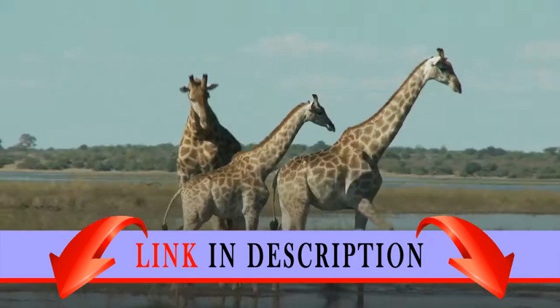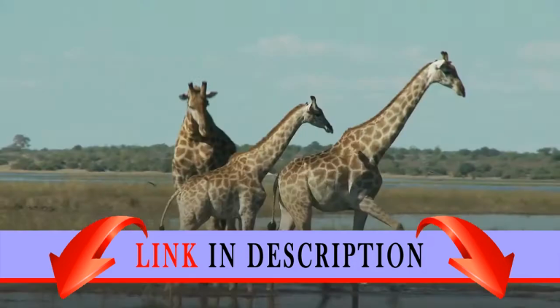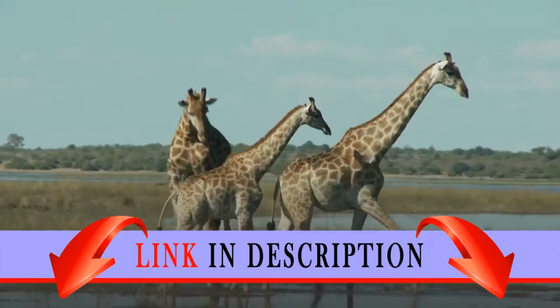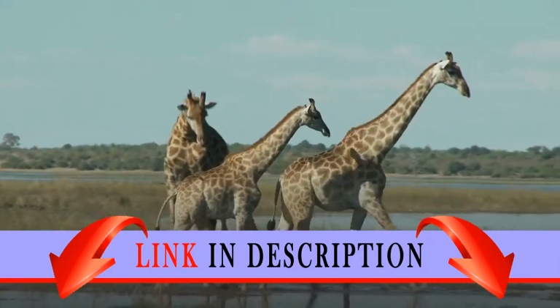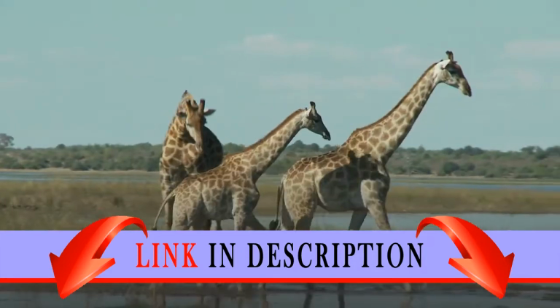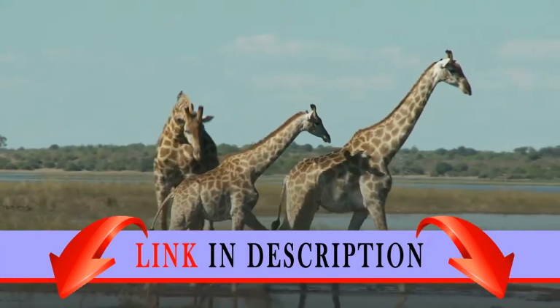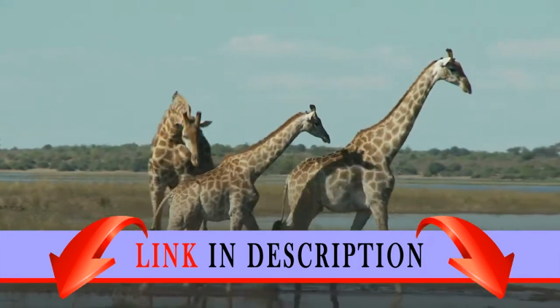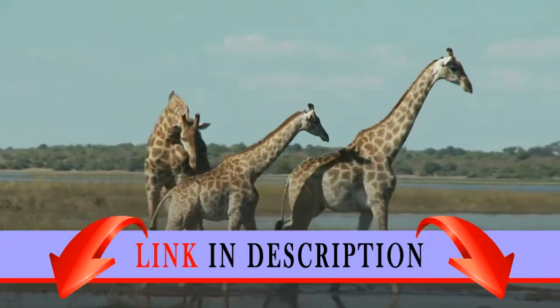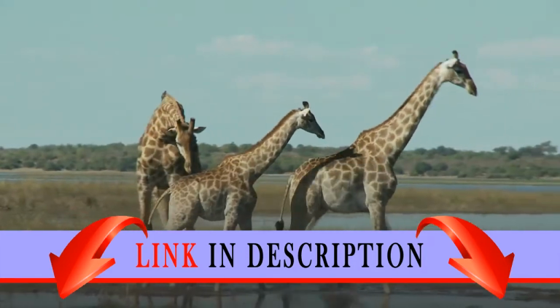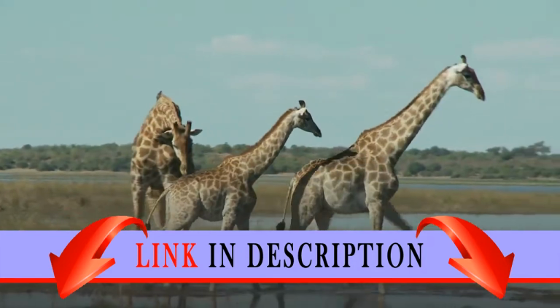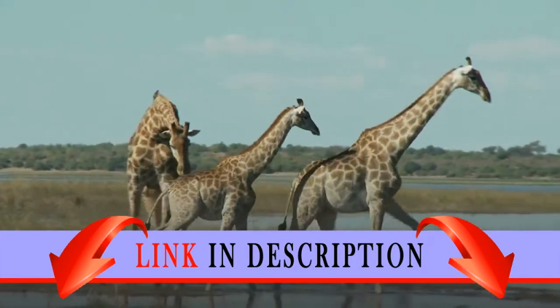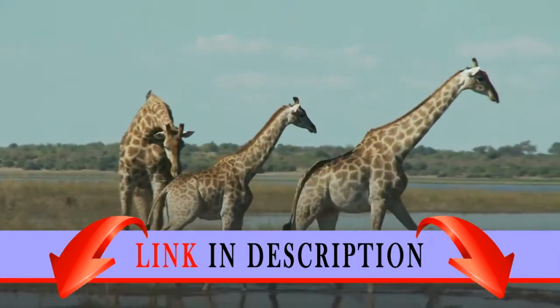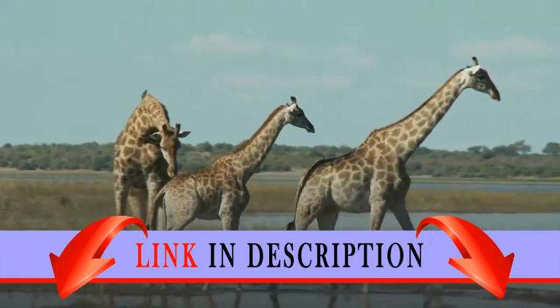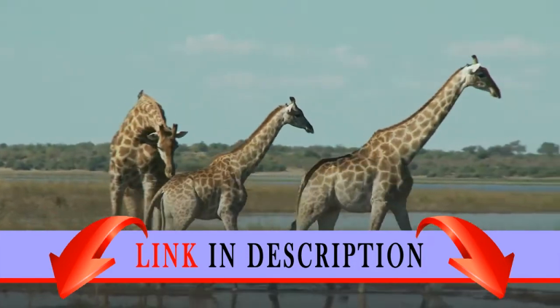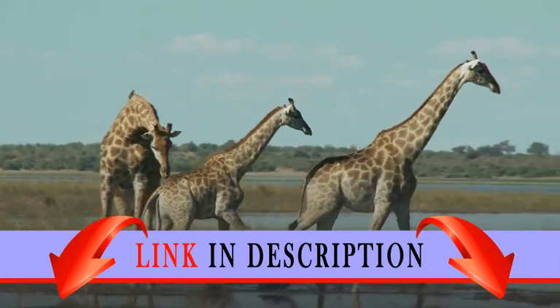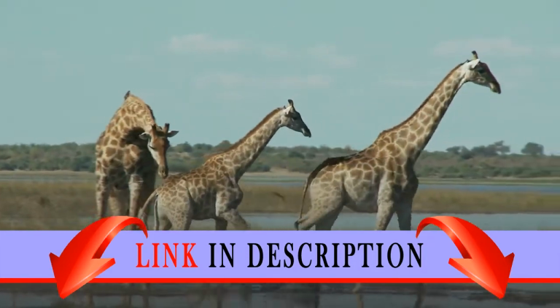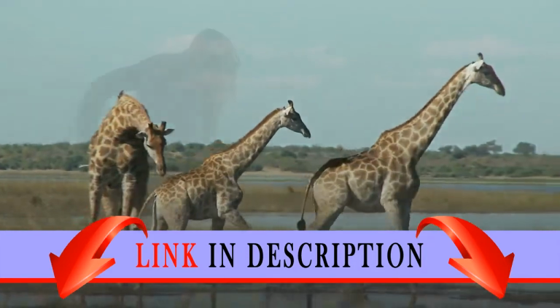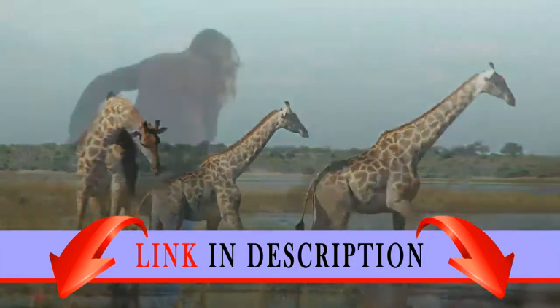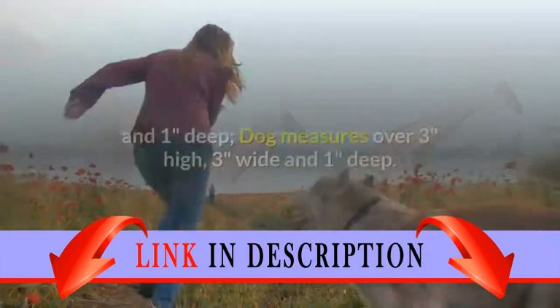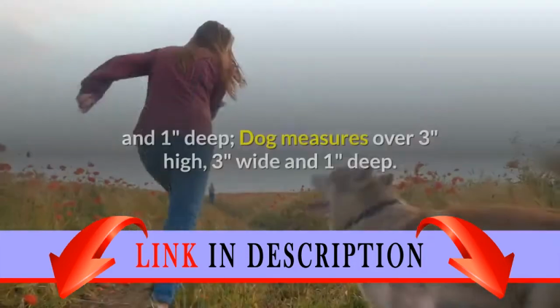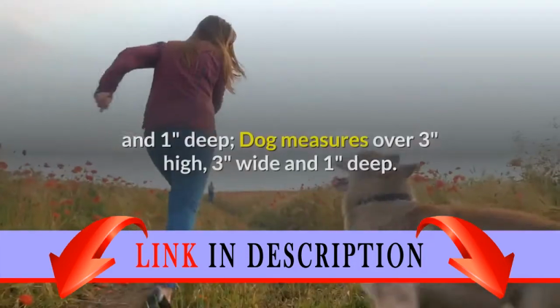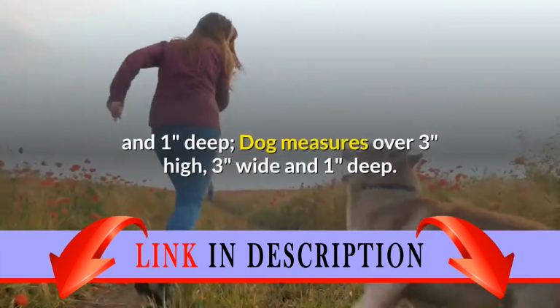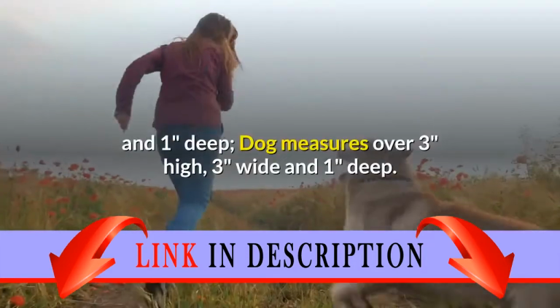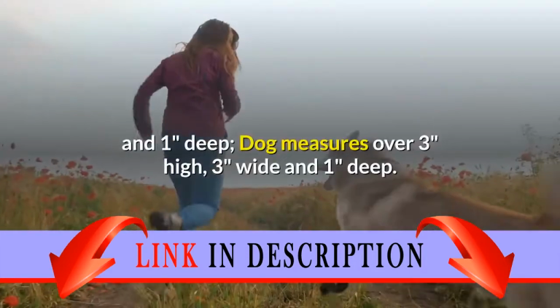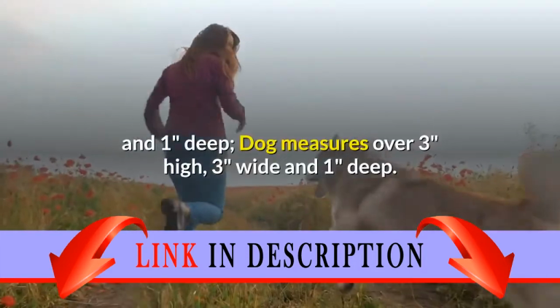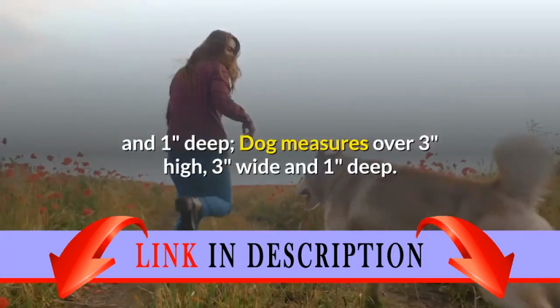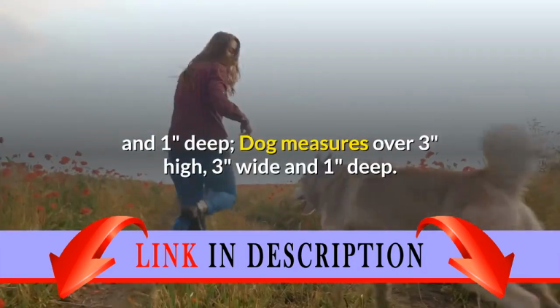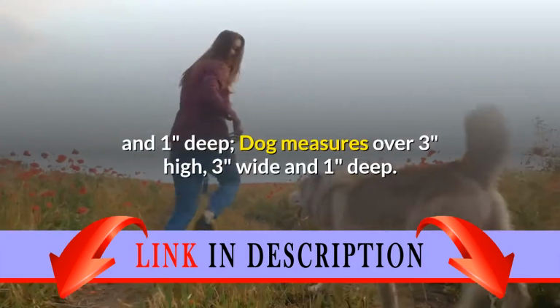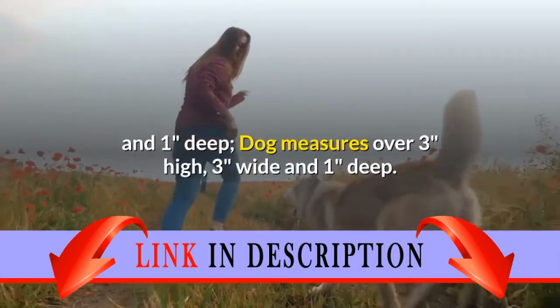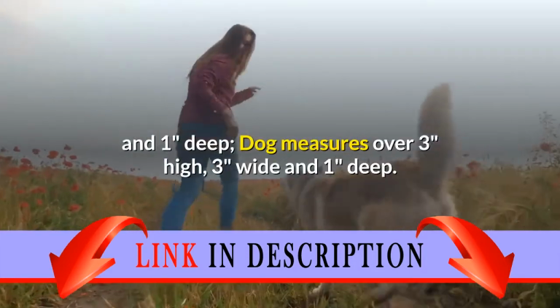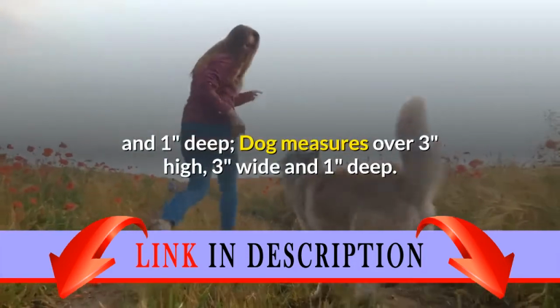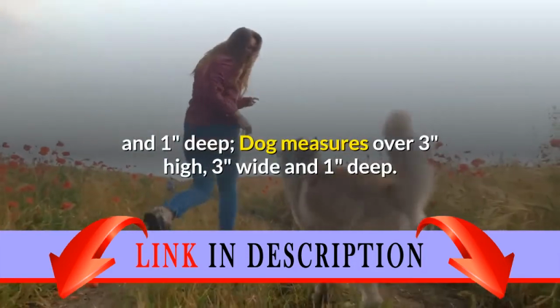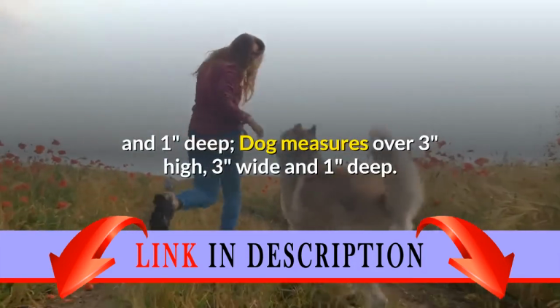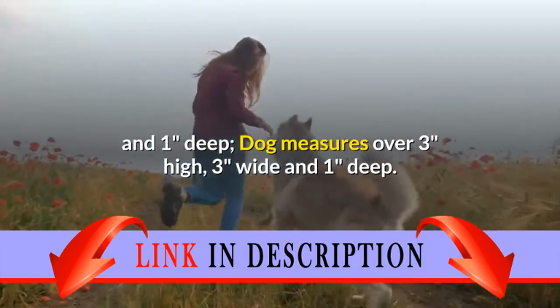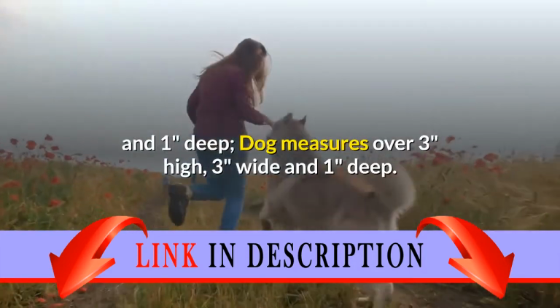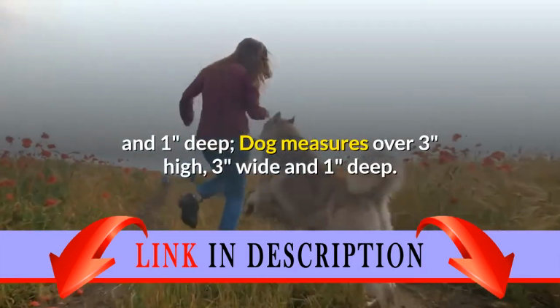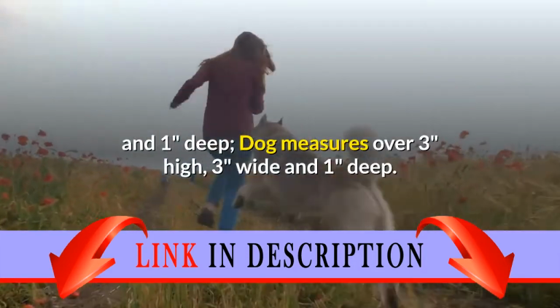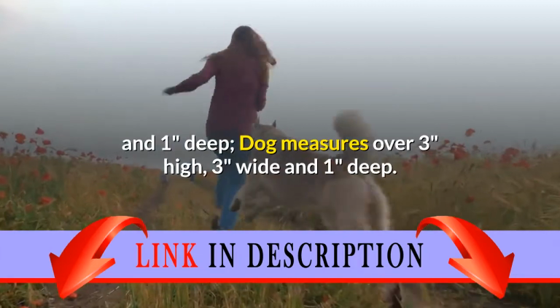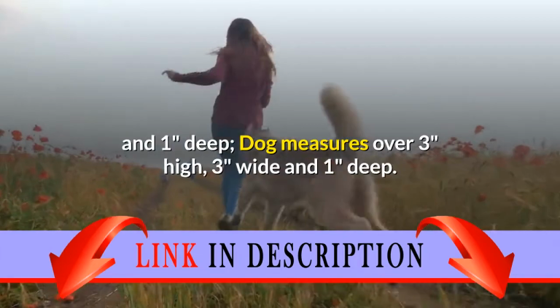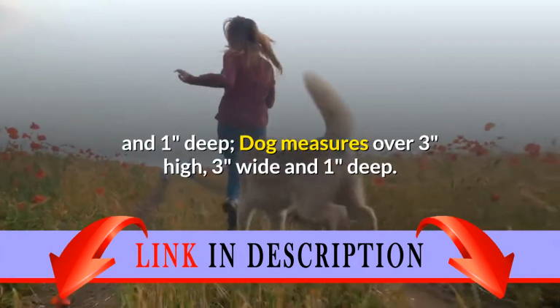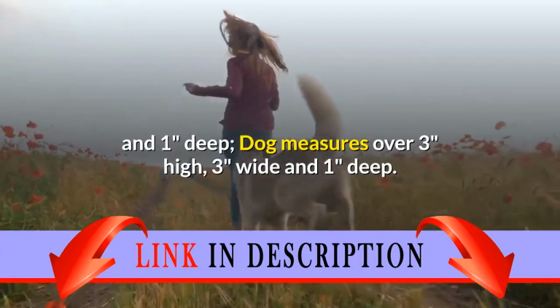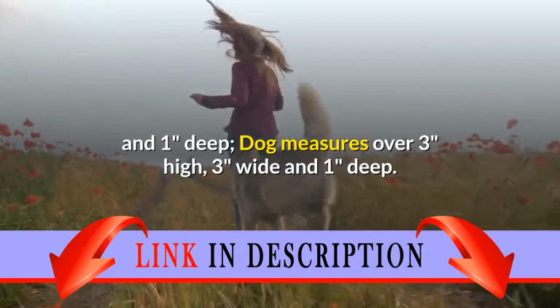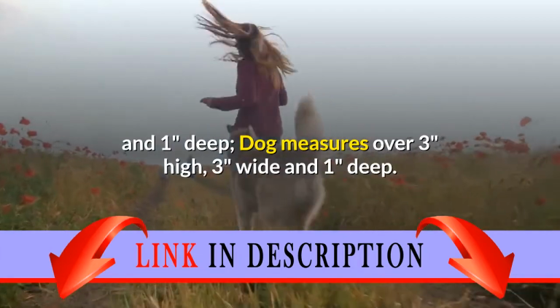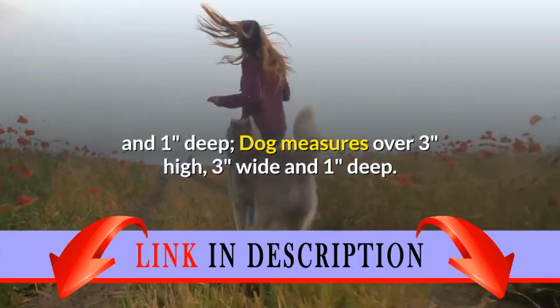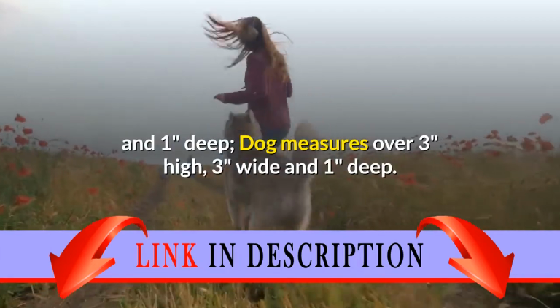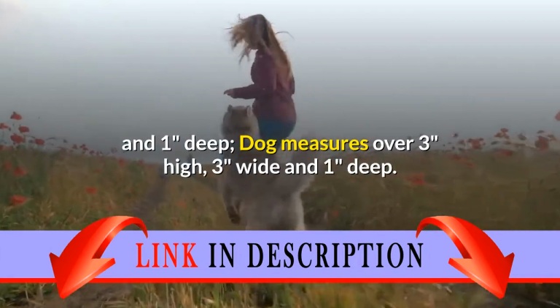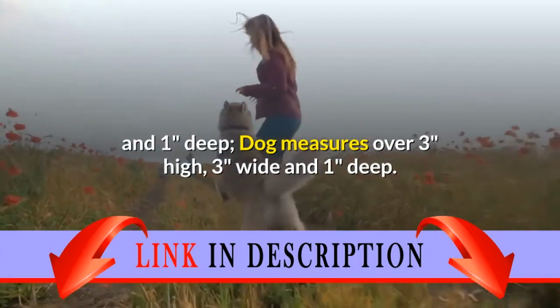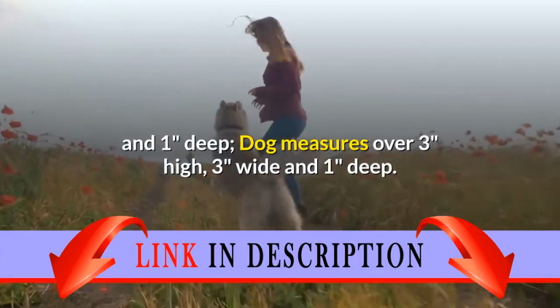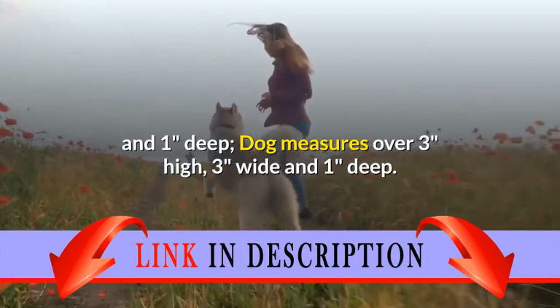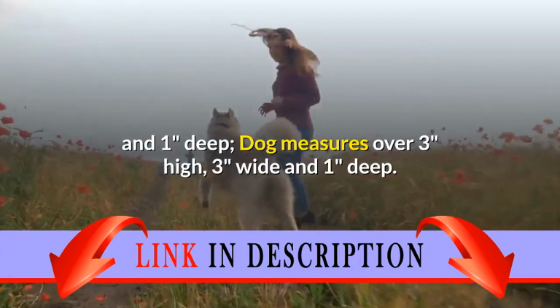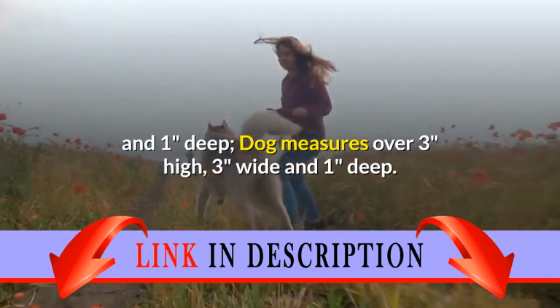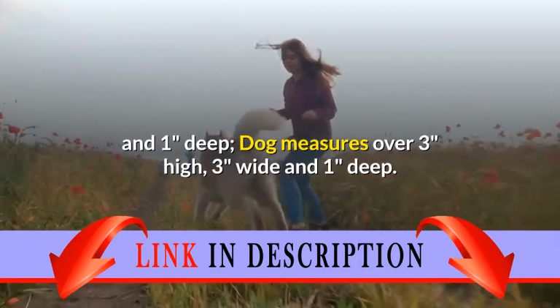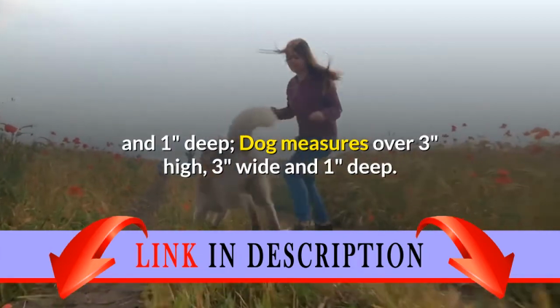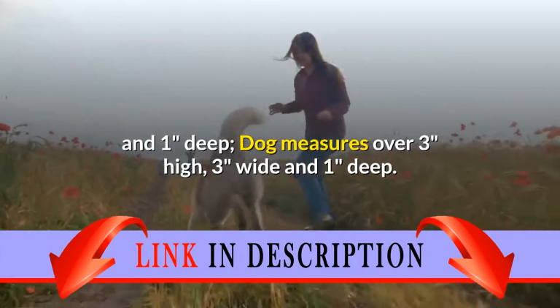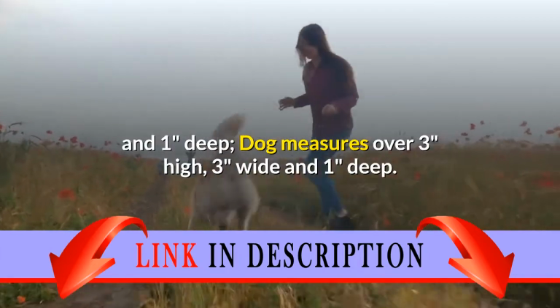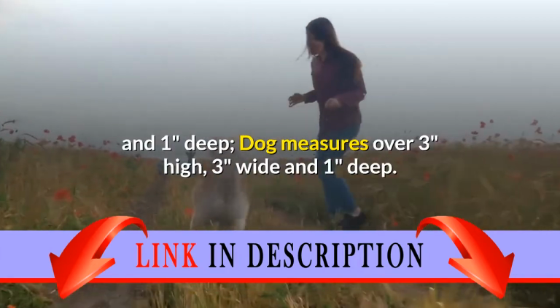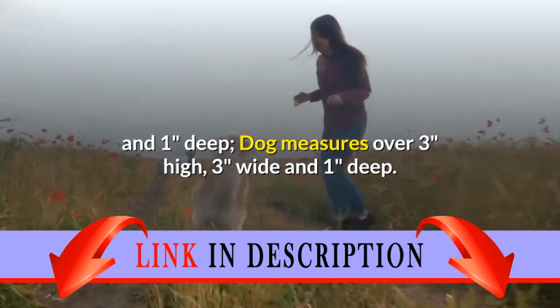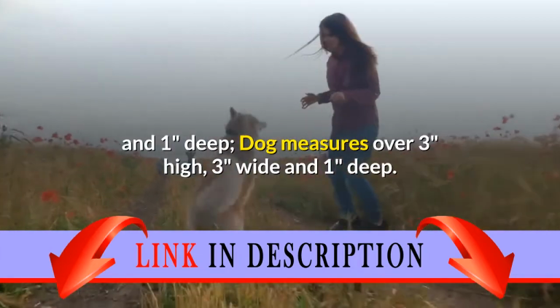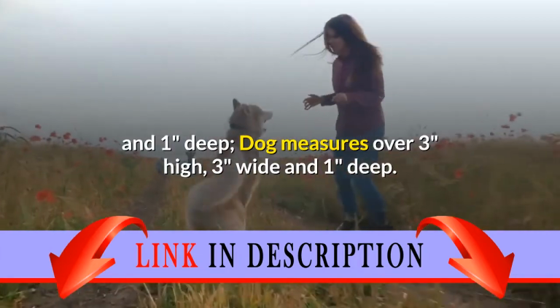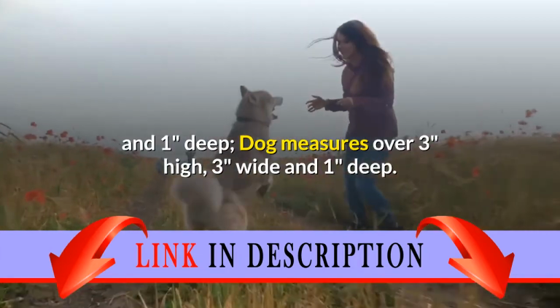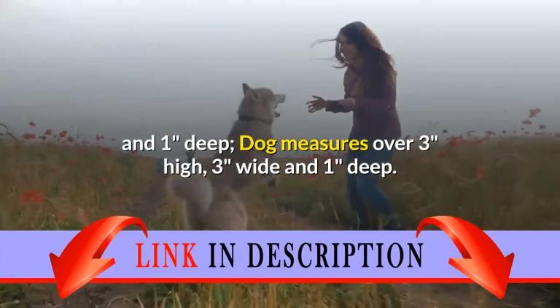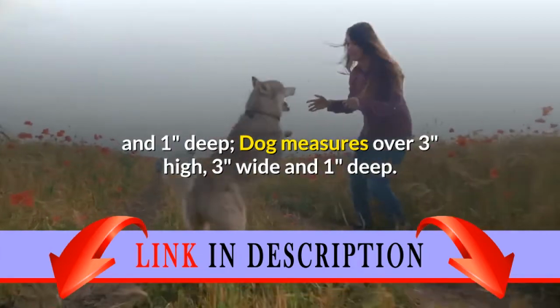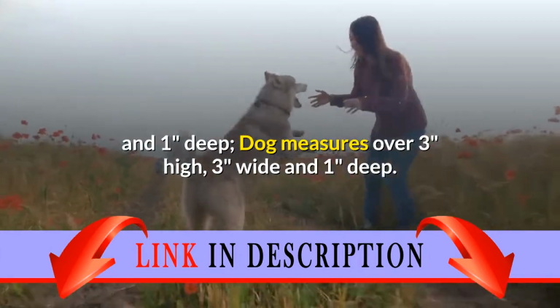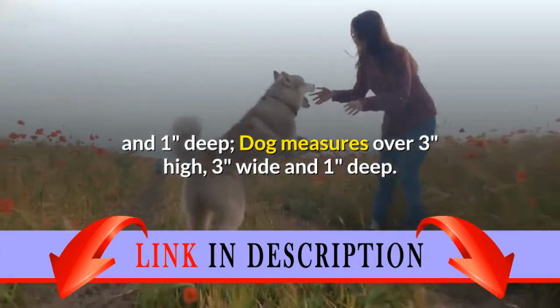Giraffe measures over 6 inches high, 3 inches wide, and 1 inch deep. Dog measures over 3 inches high, 3 inches wide, and 1 inch deep.